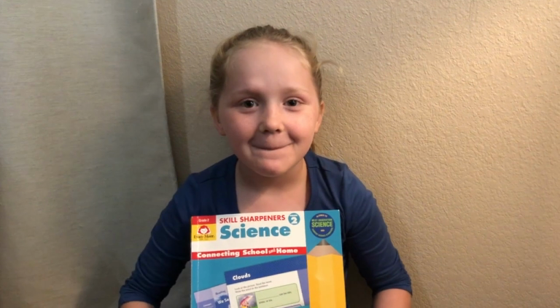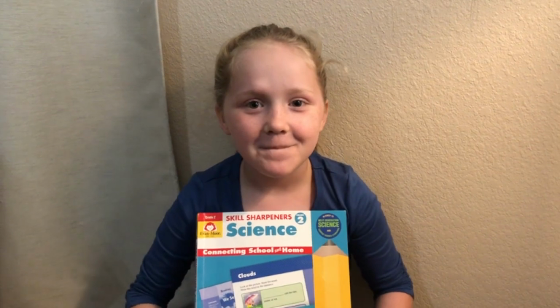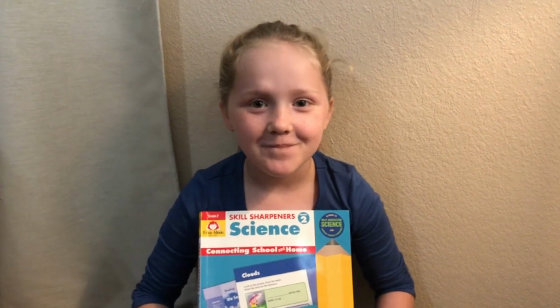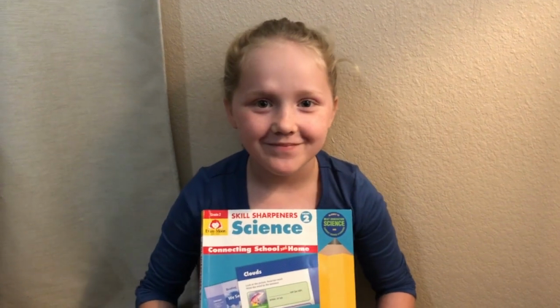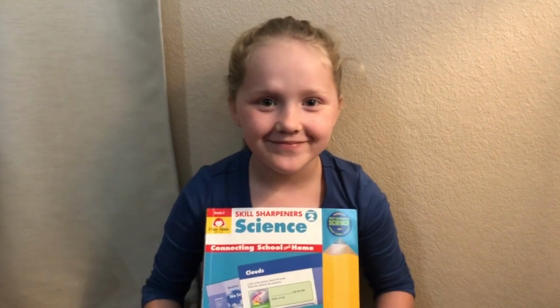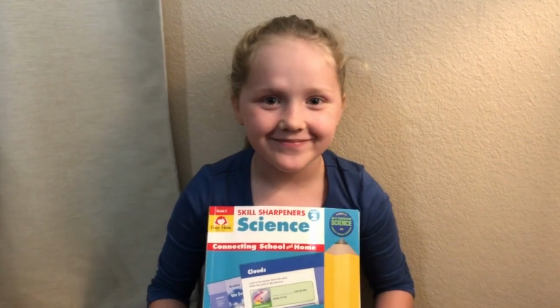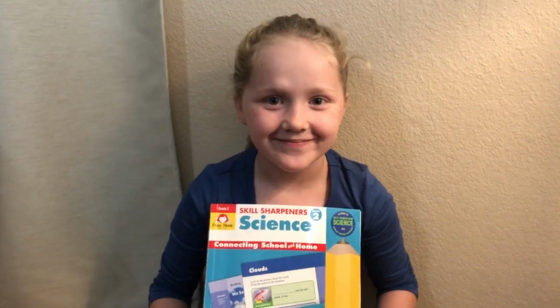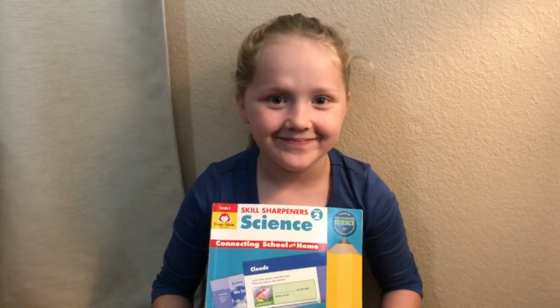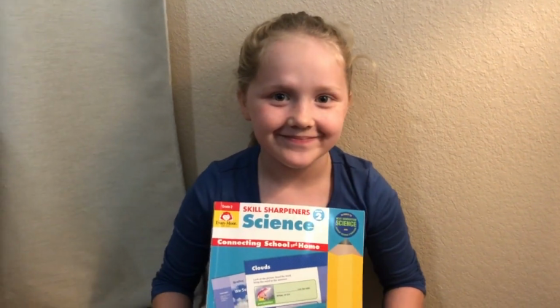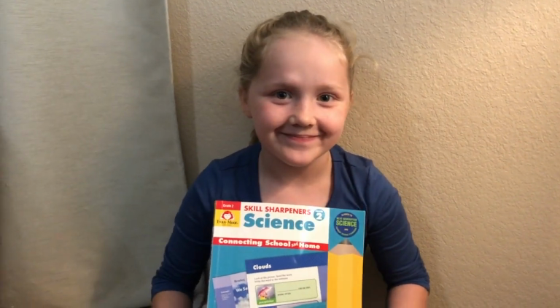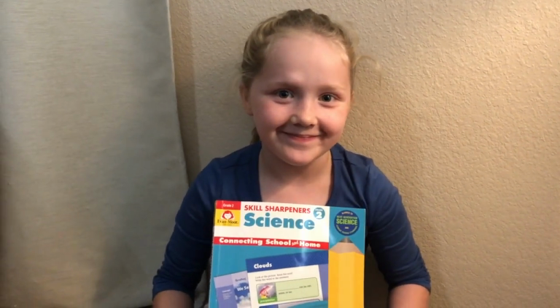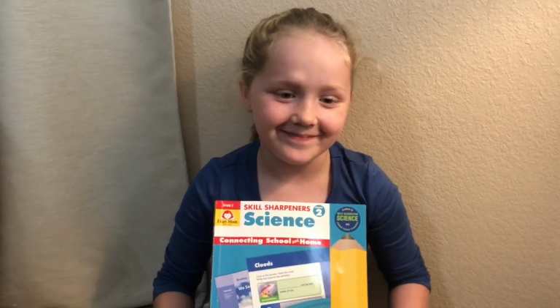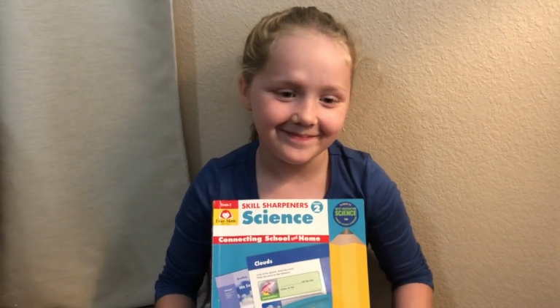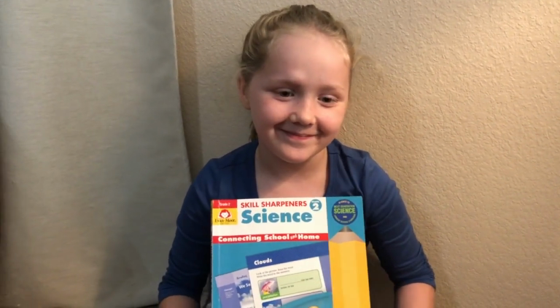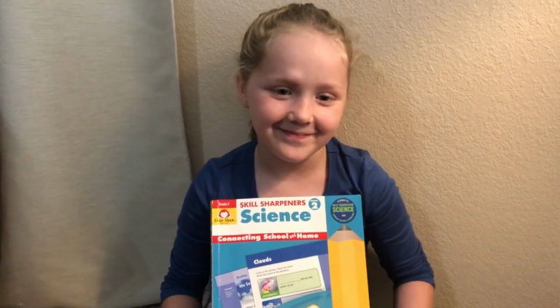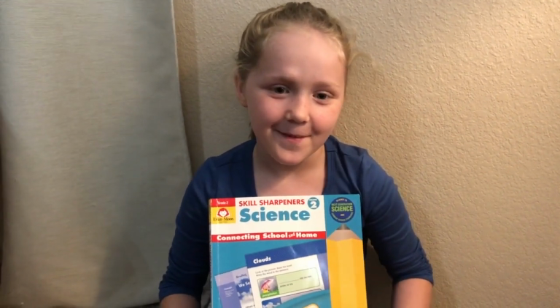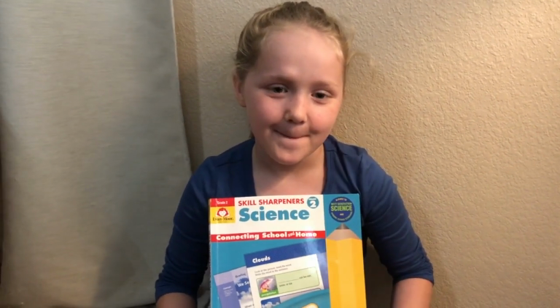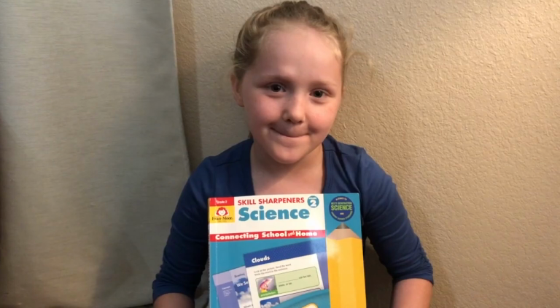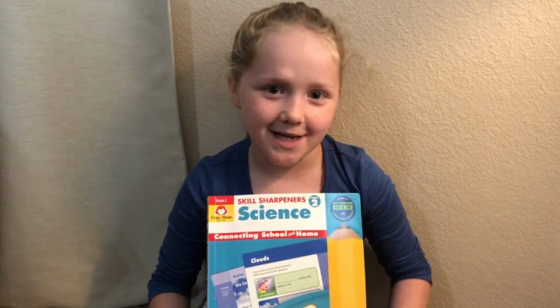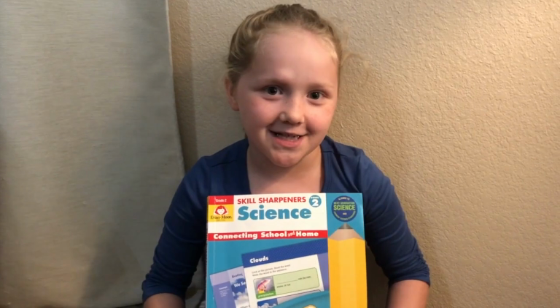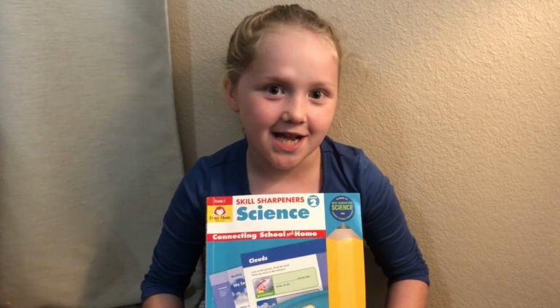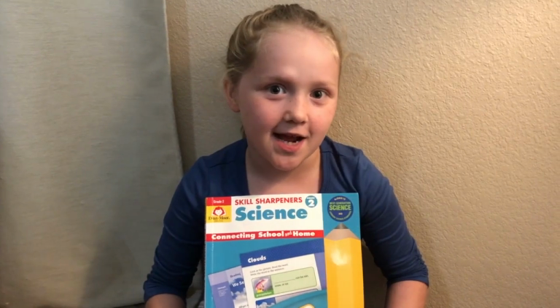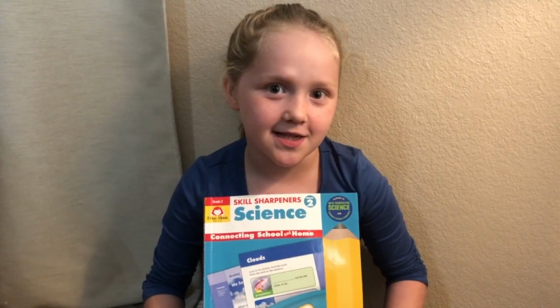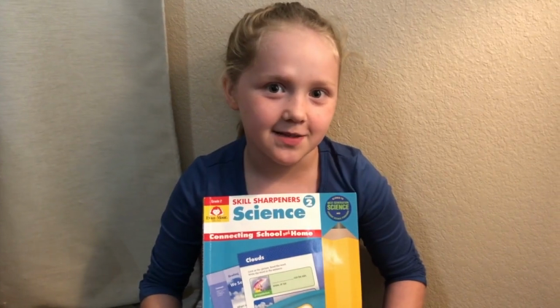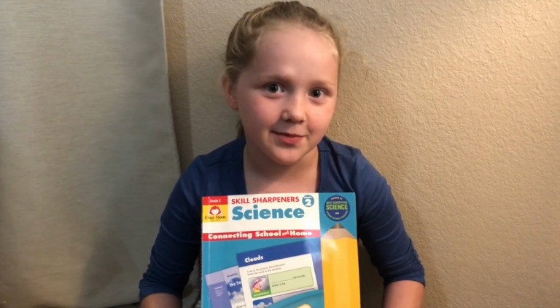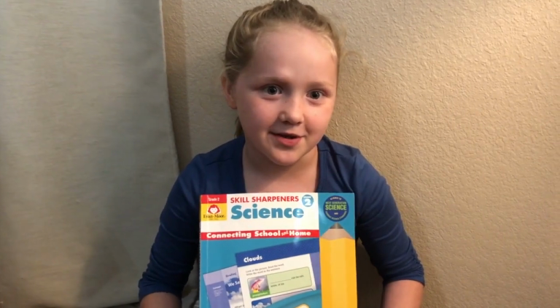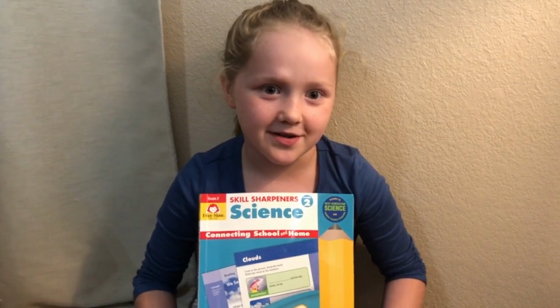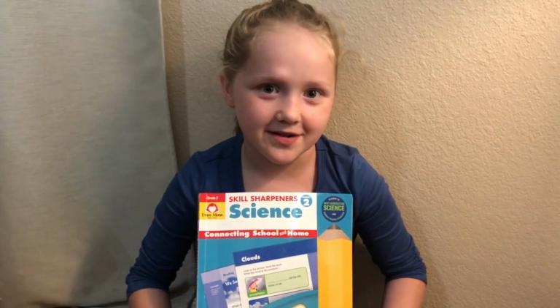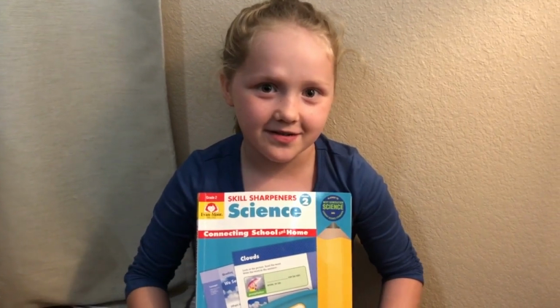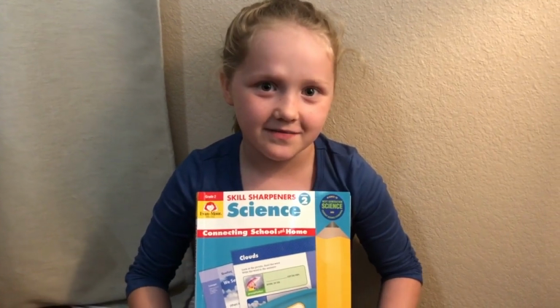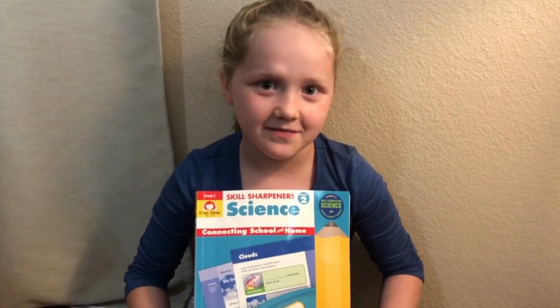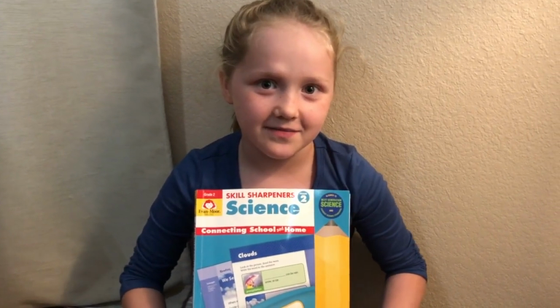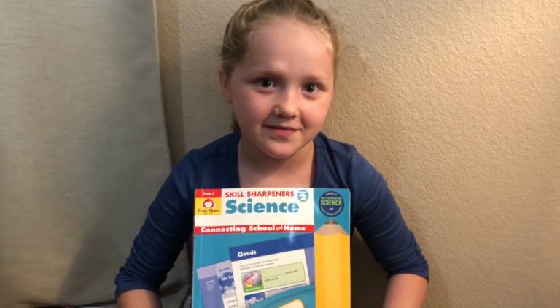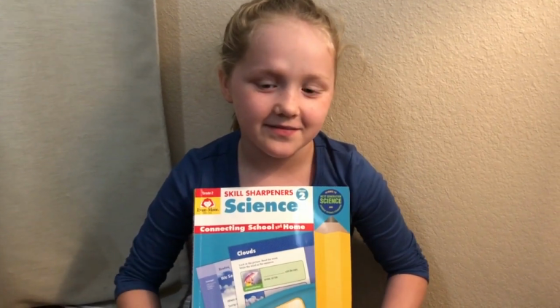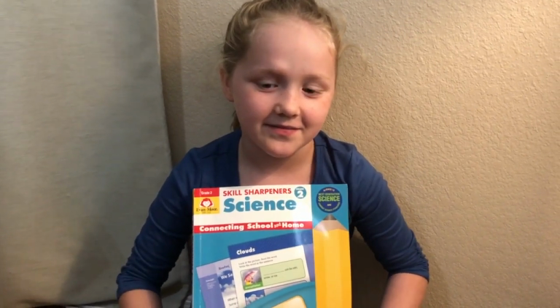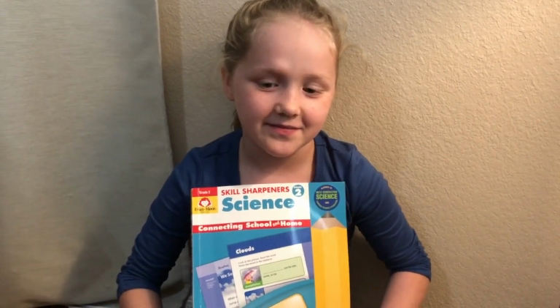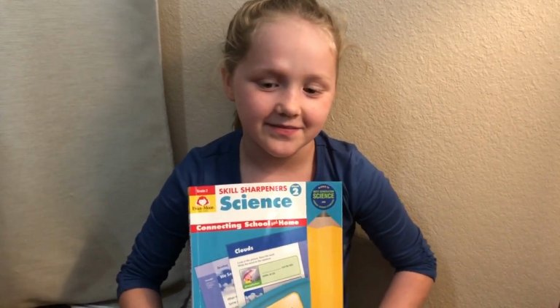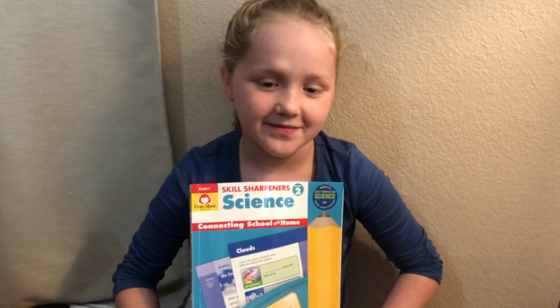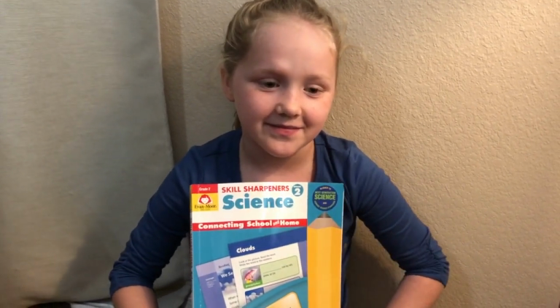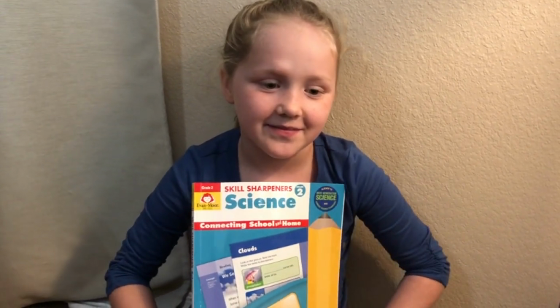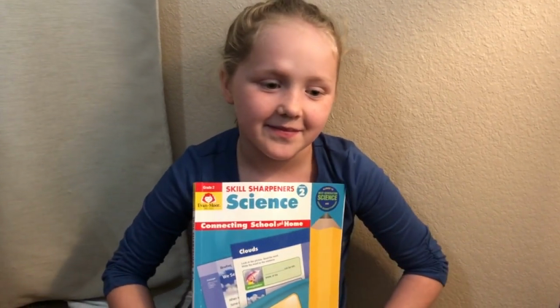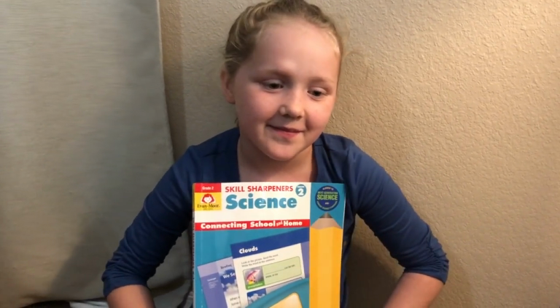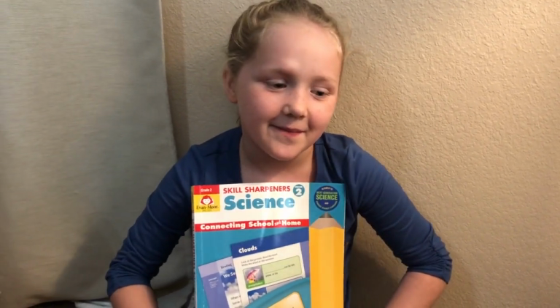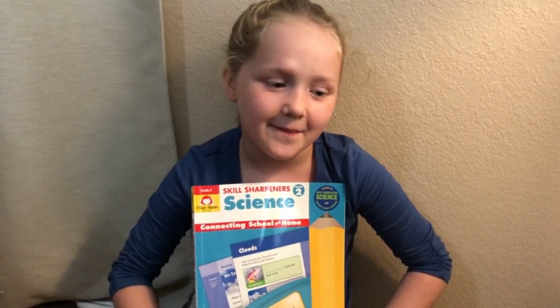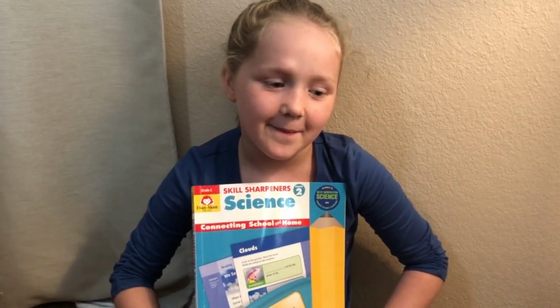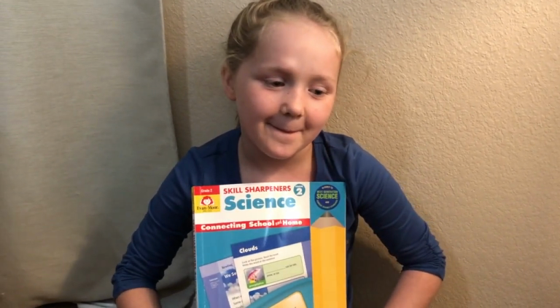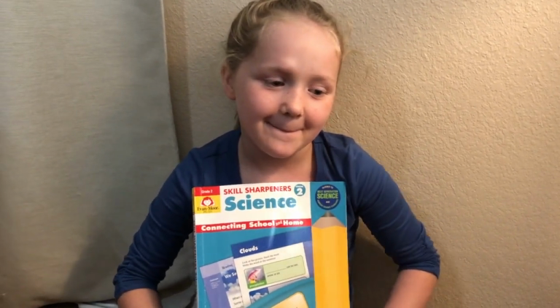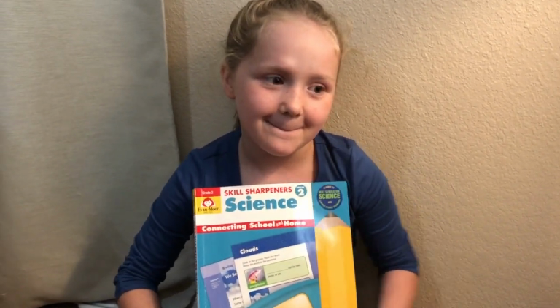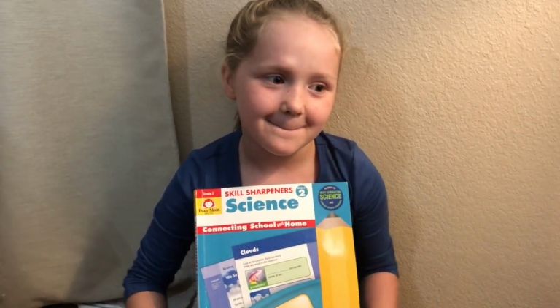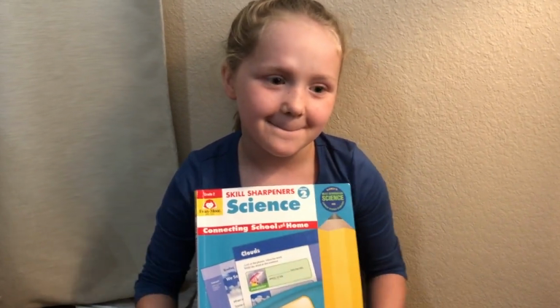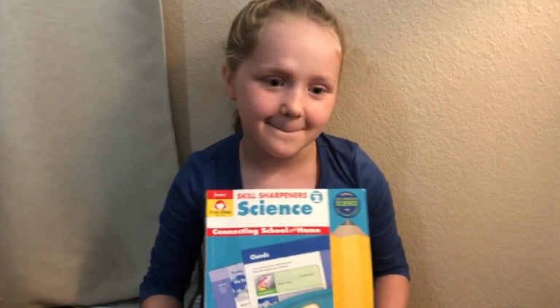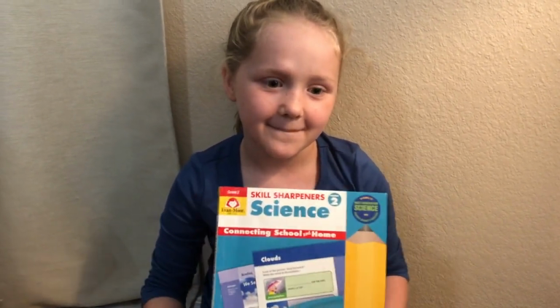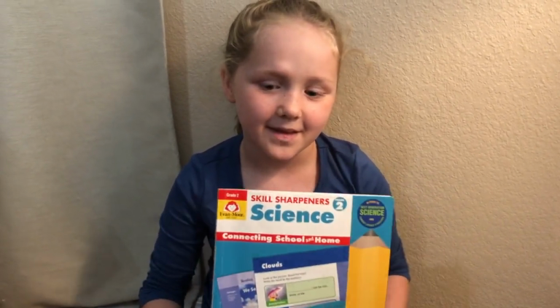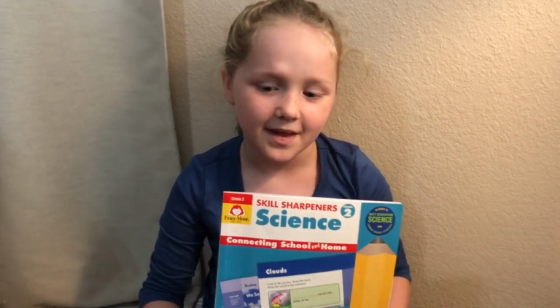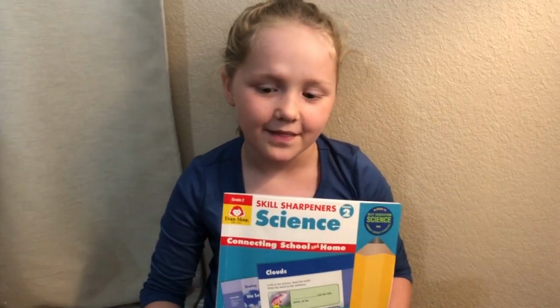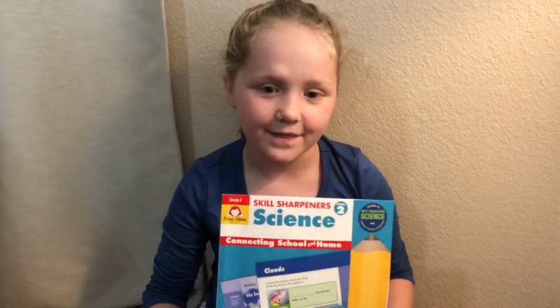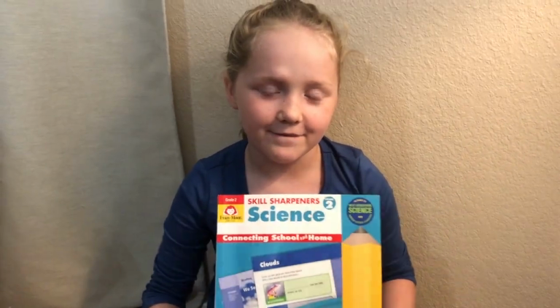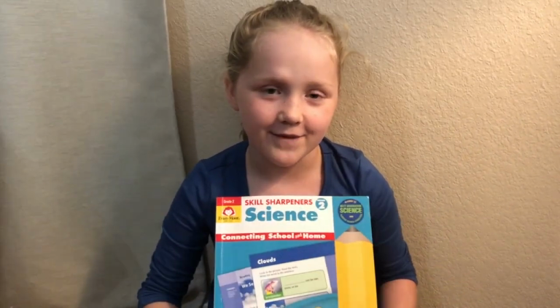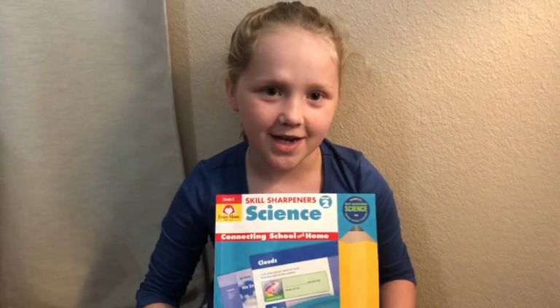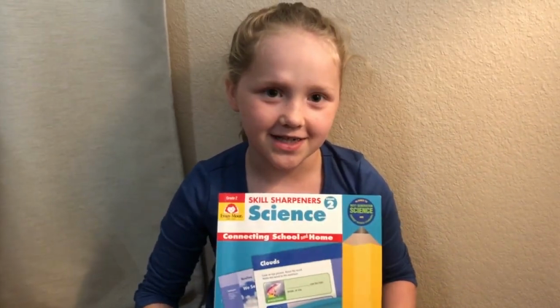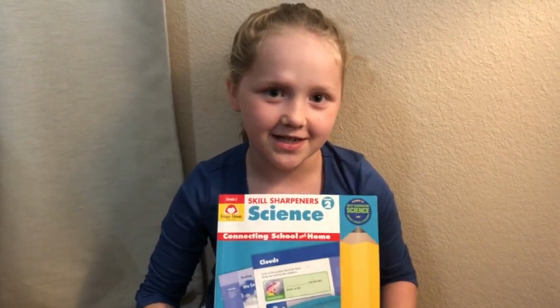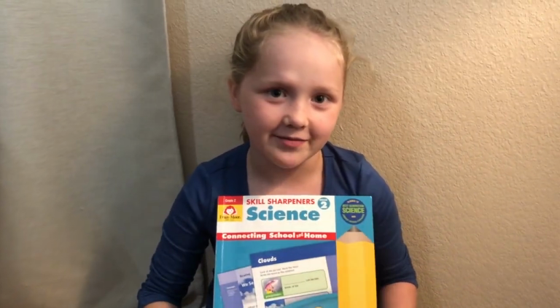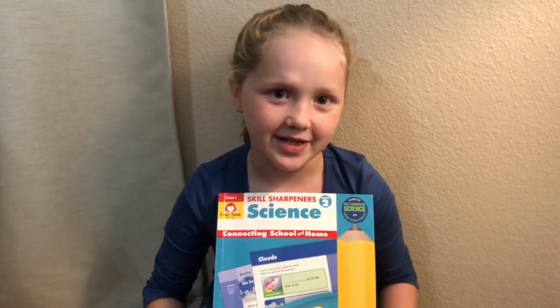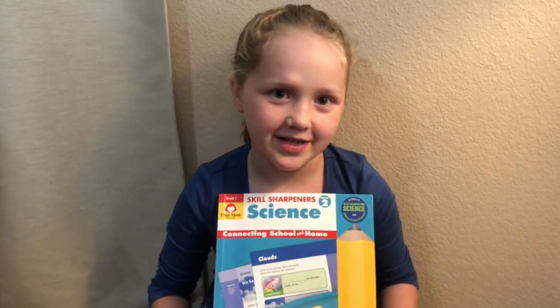What are you showing us today? My science book. And what do you like about your science book? Fun activities.